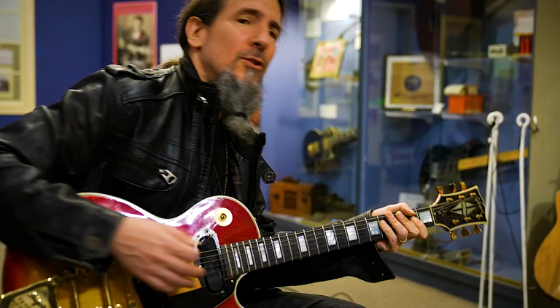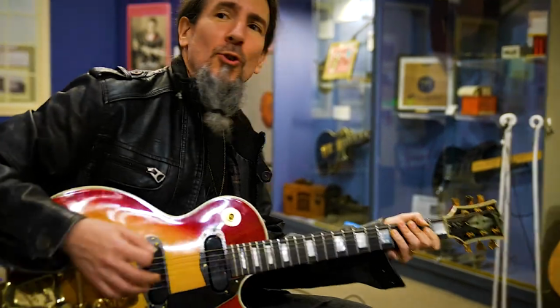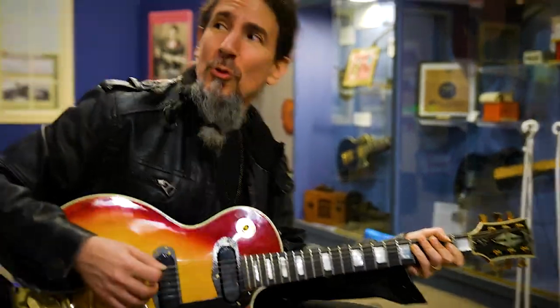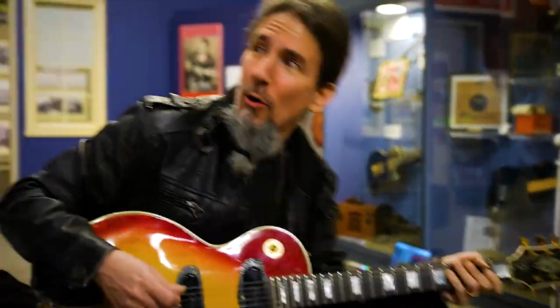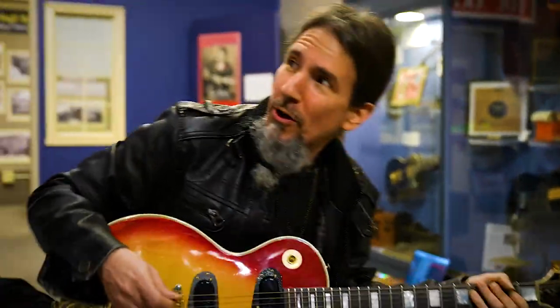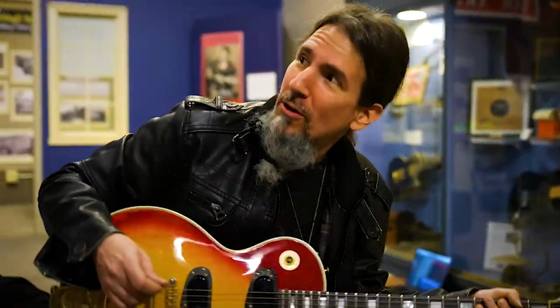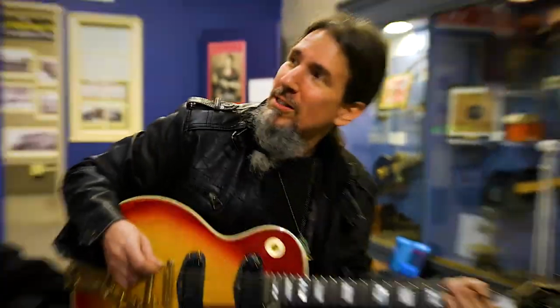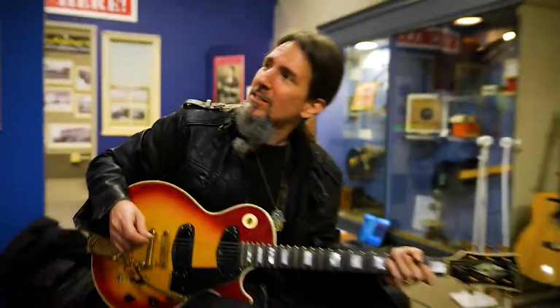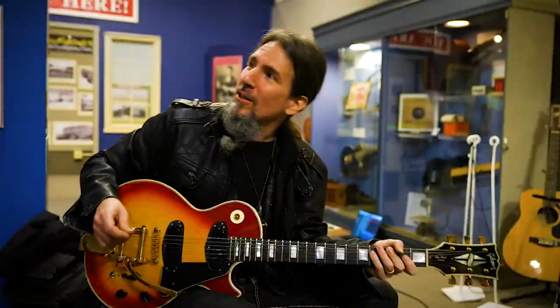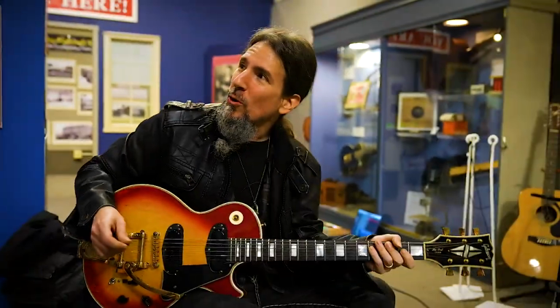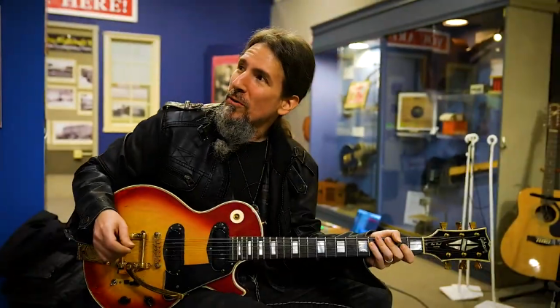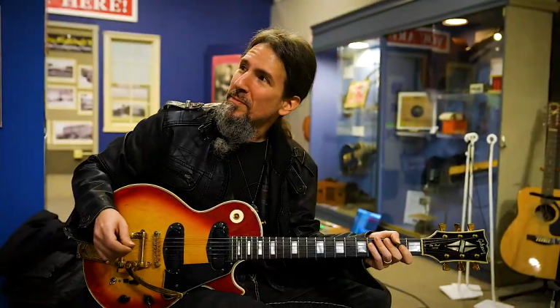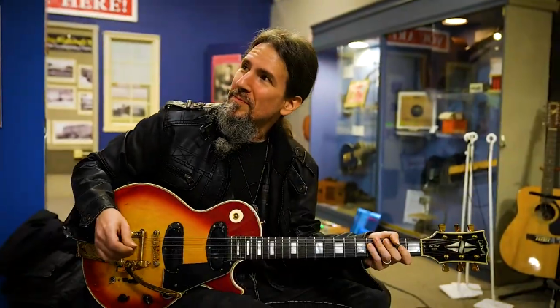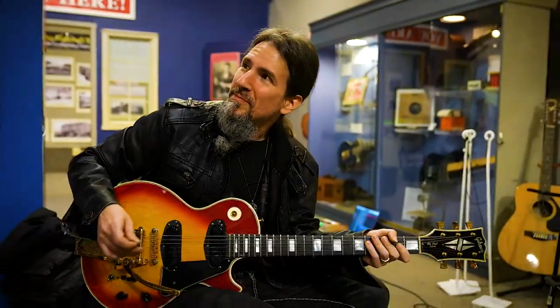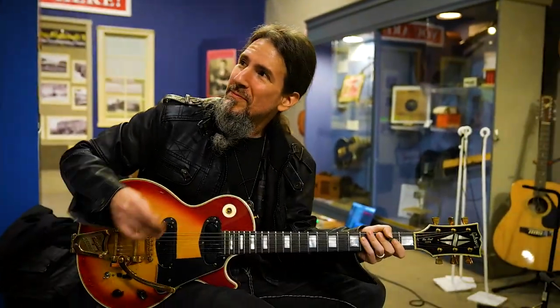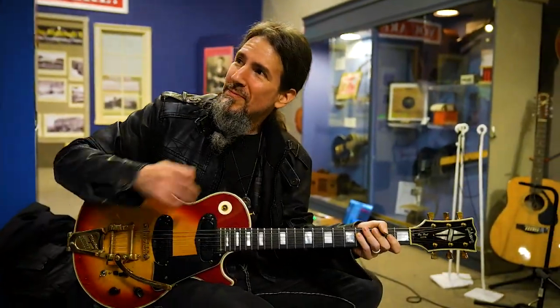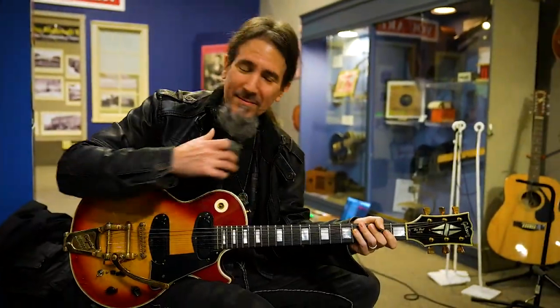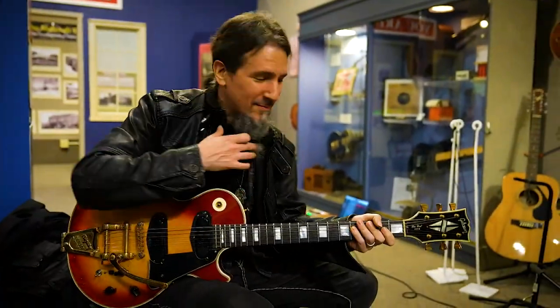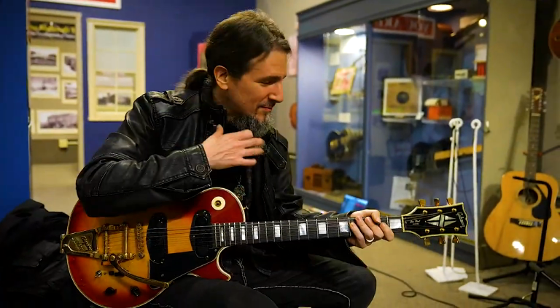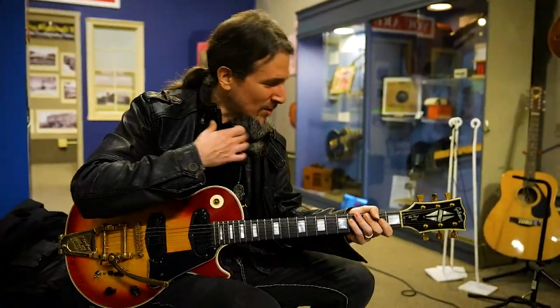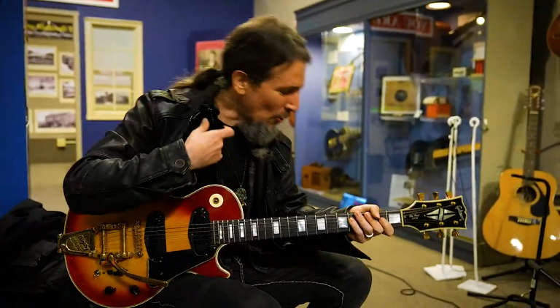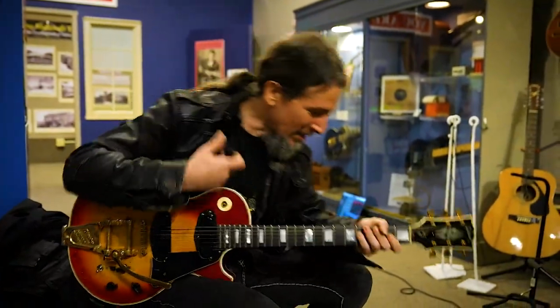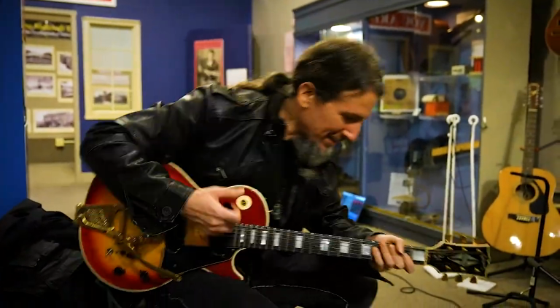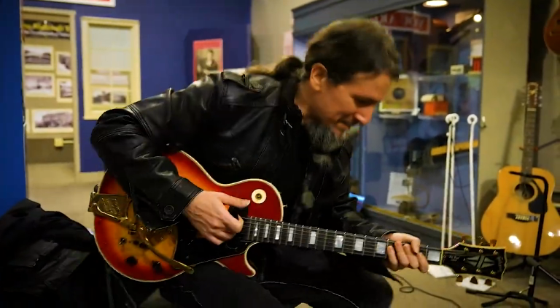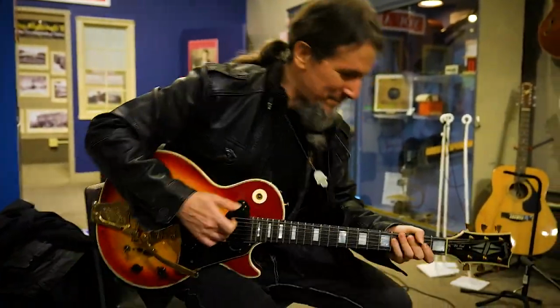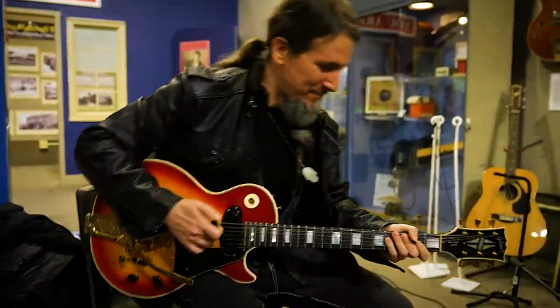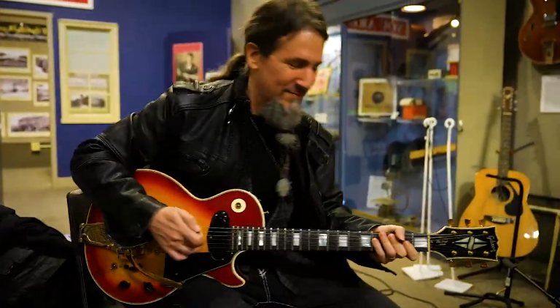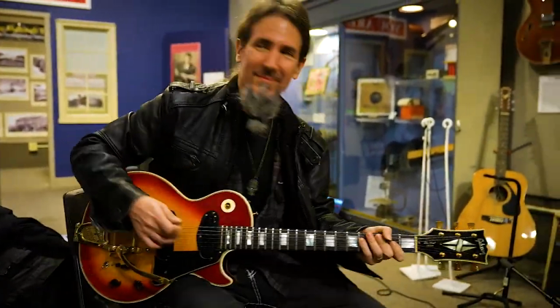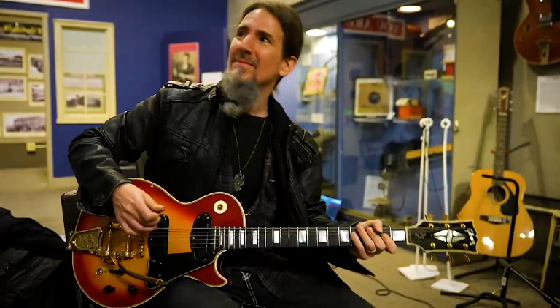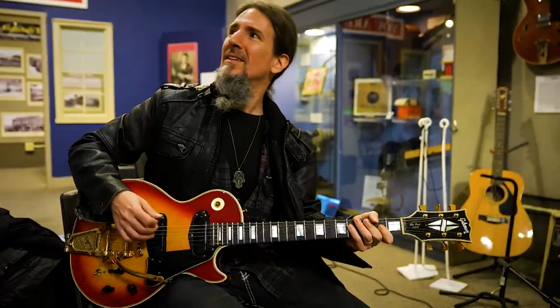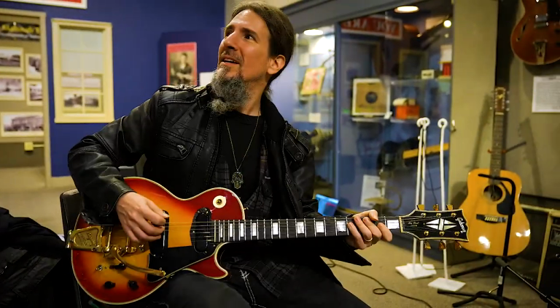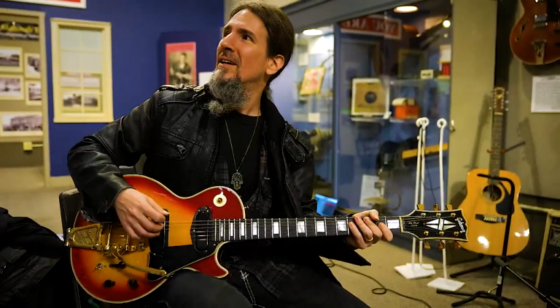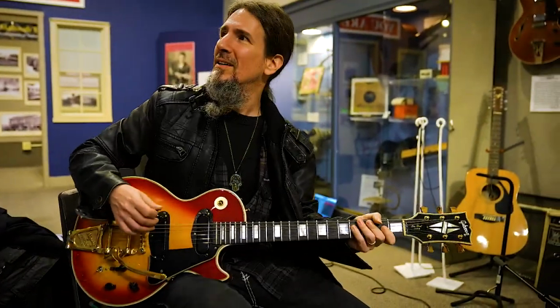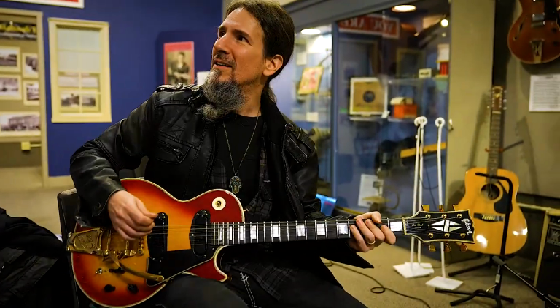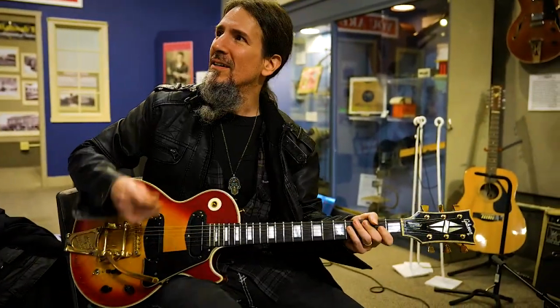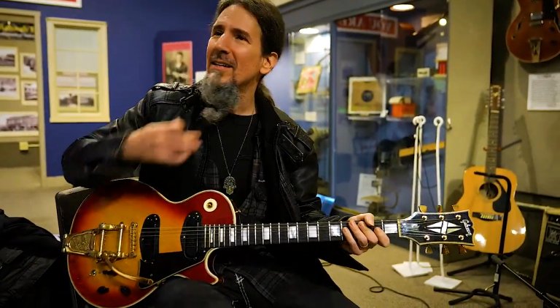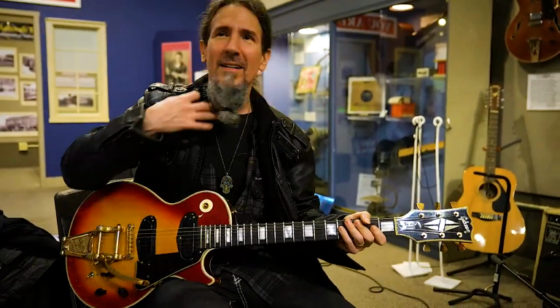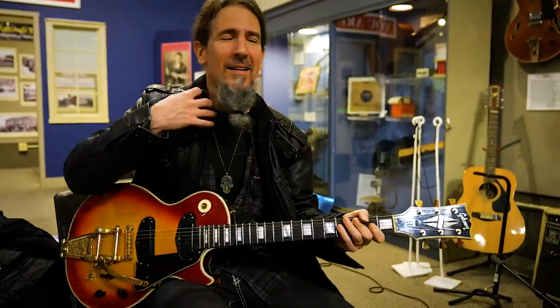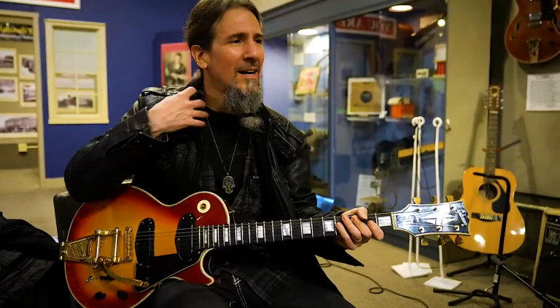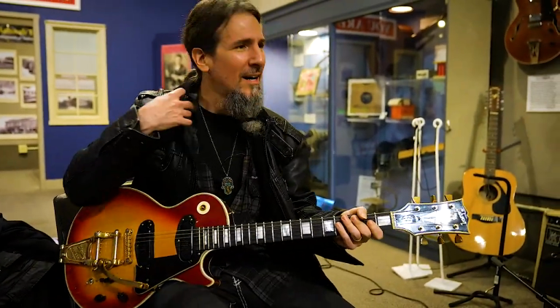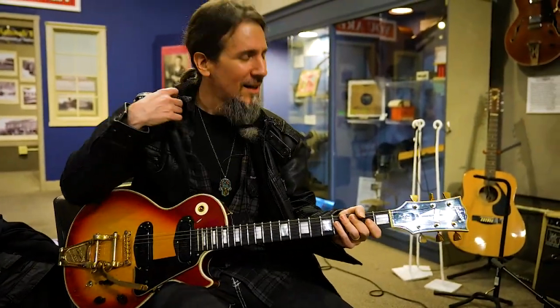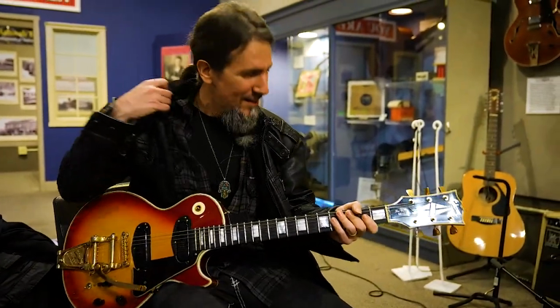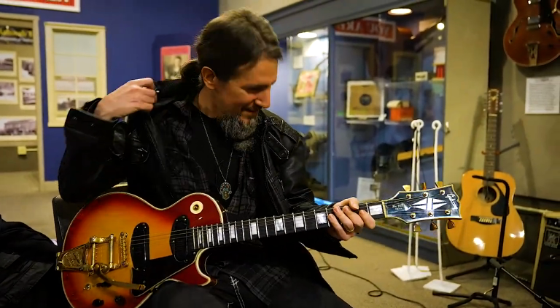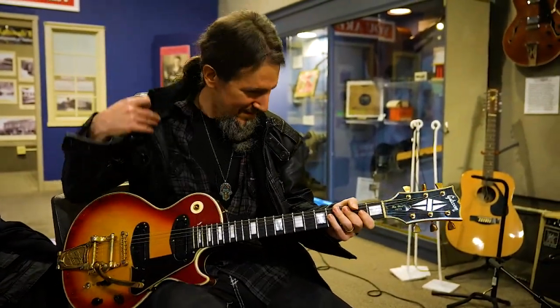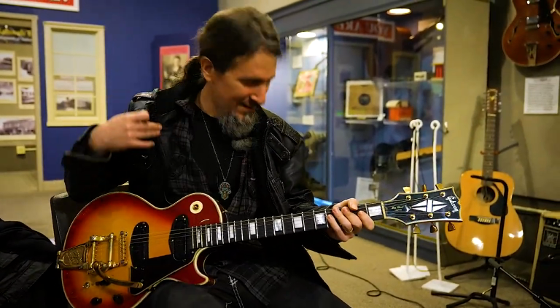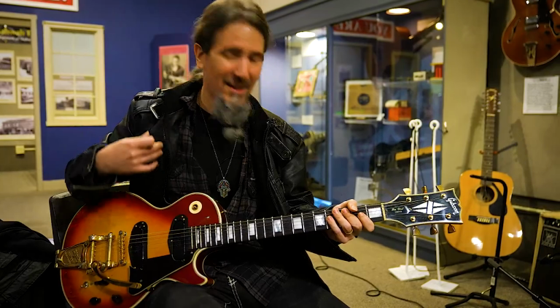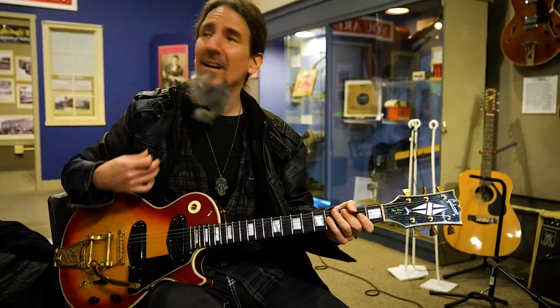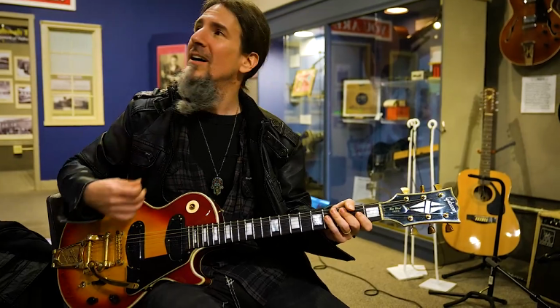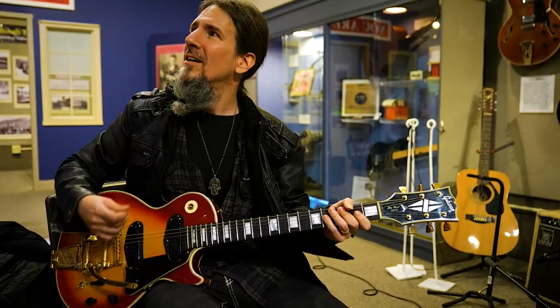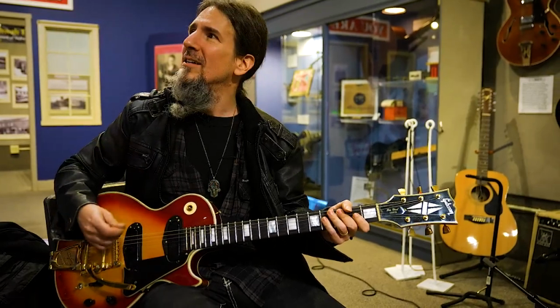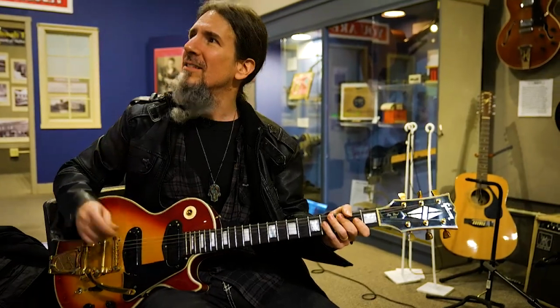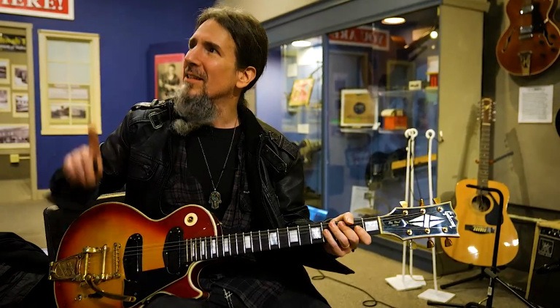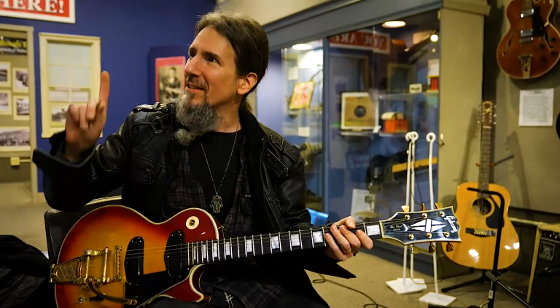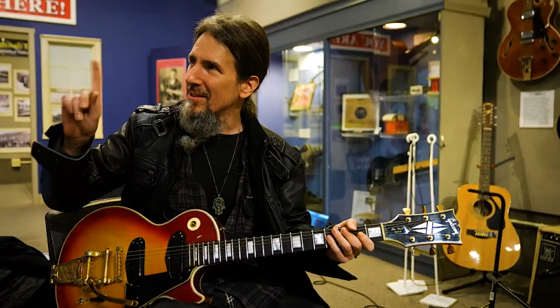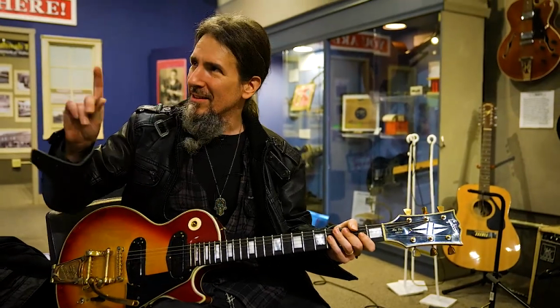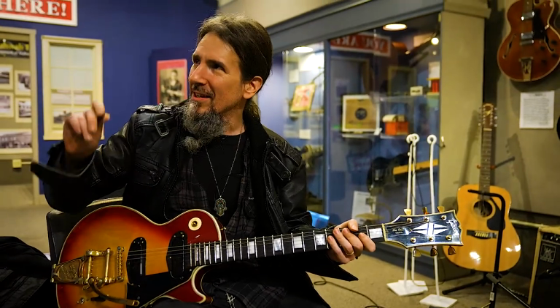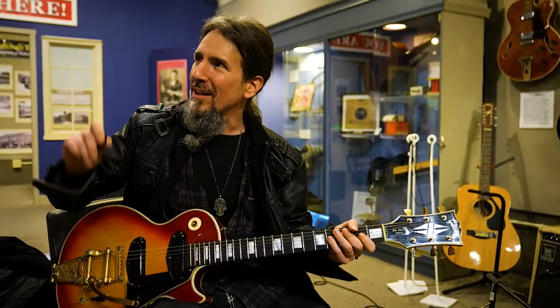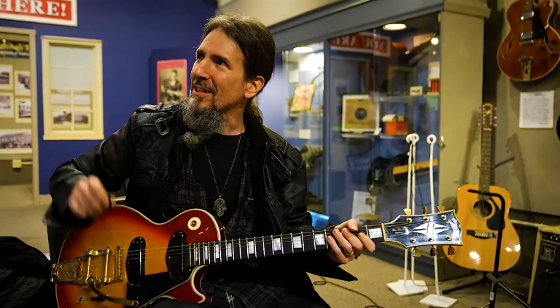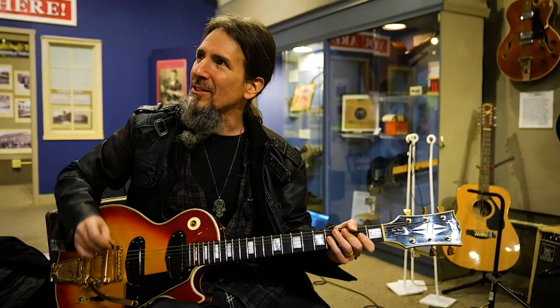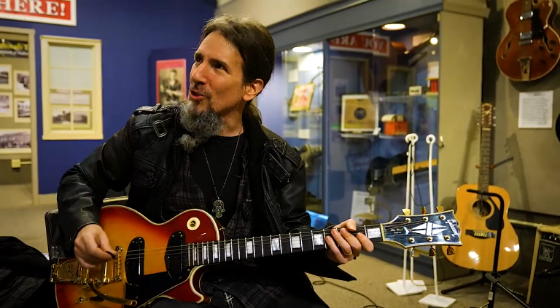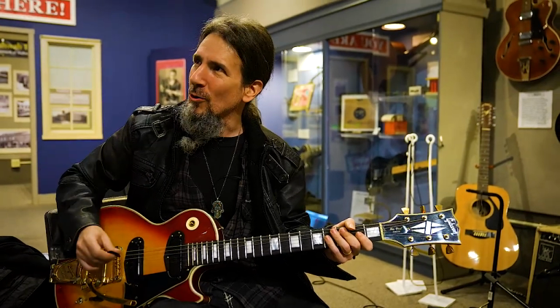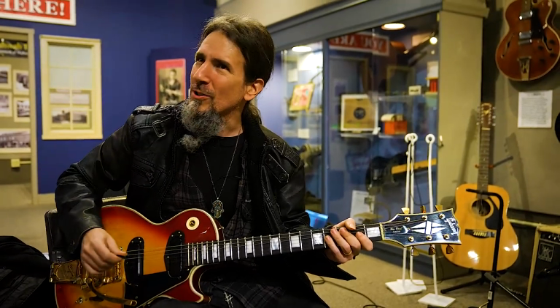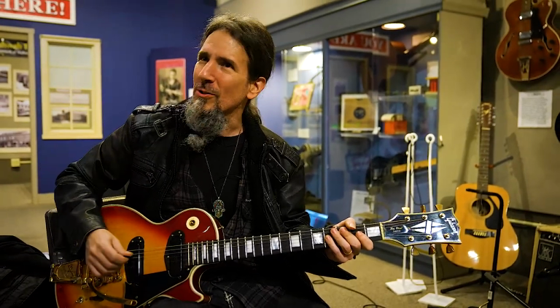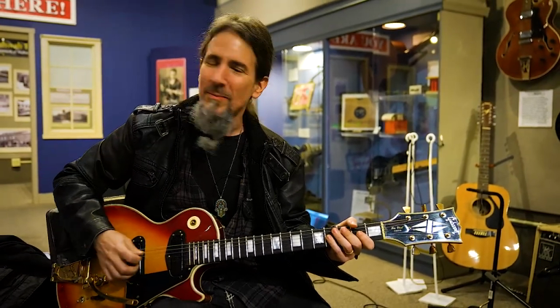Do you know the Hard Day's Night chord? Remember we joked about that? How people, it's like two different guitars over each other and a 12 string or something. I'm going to show it to you.